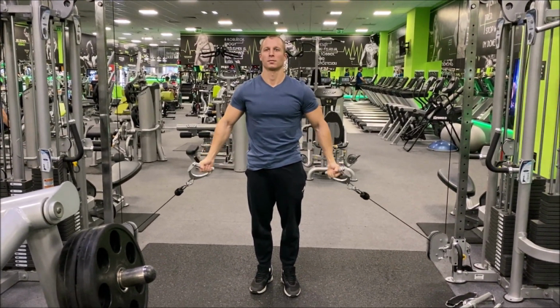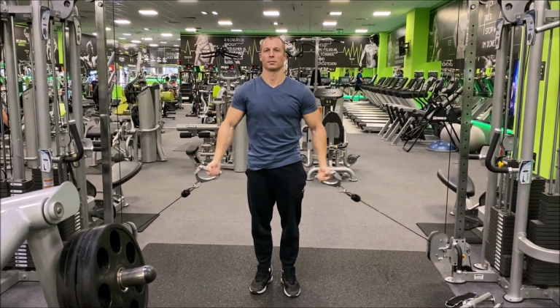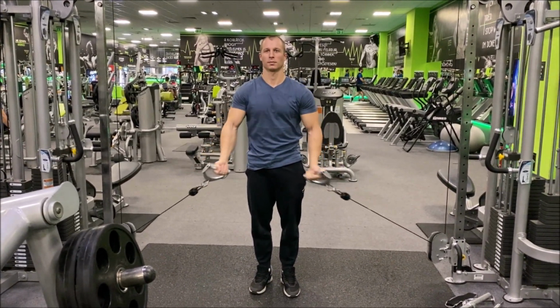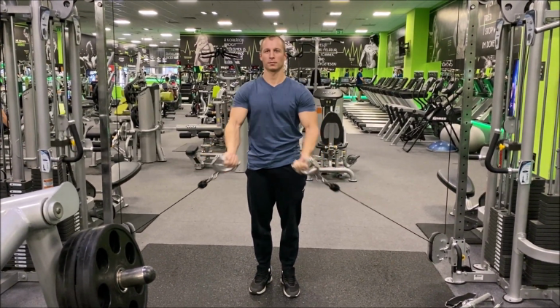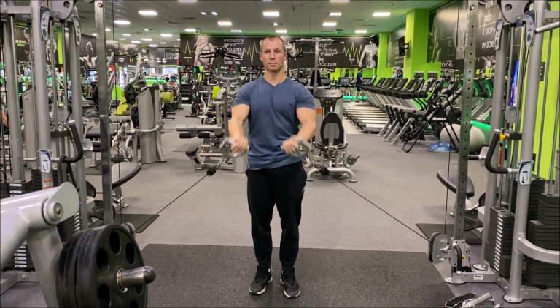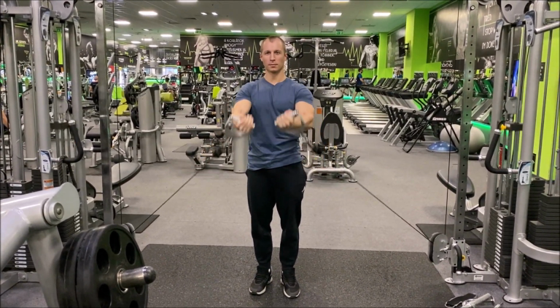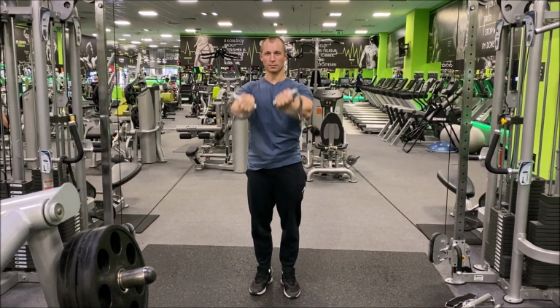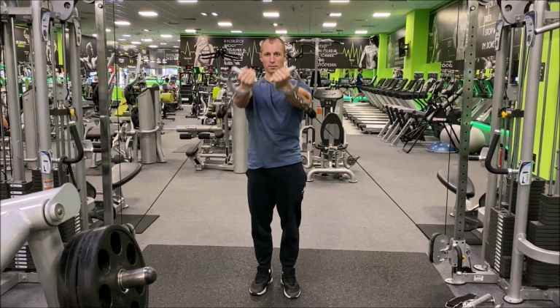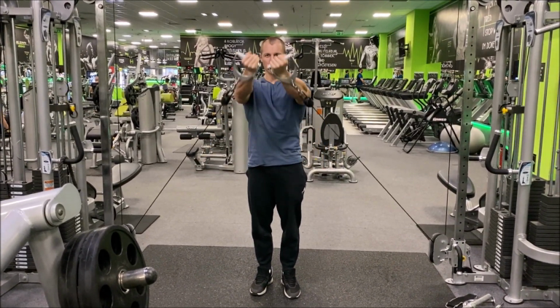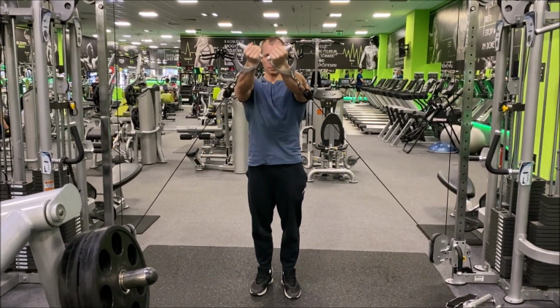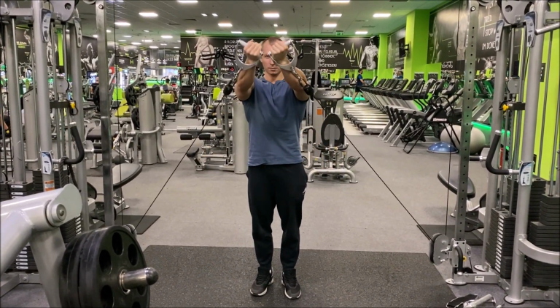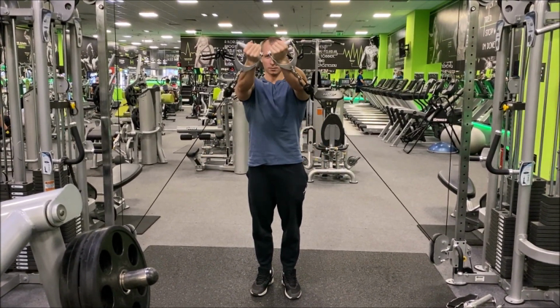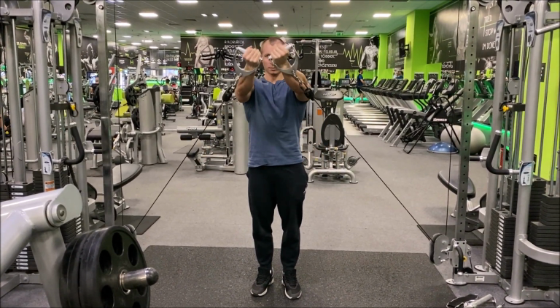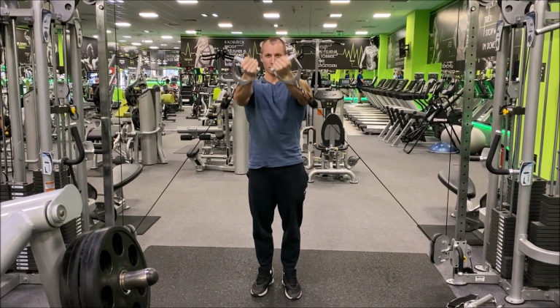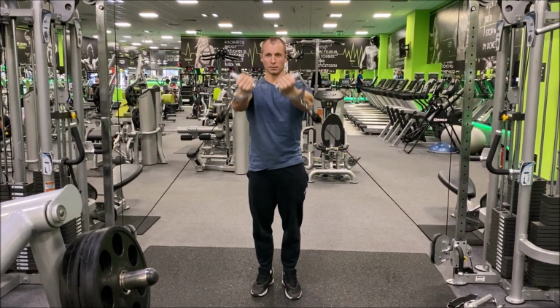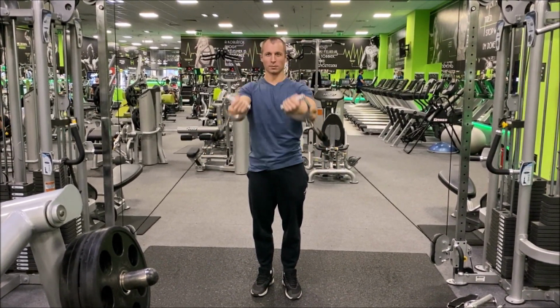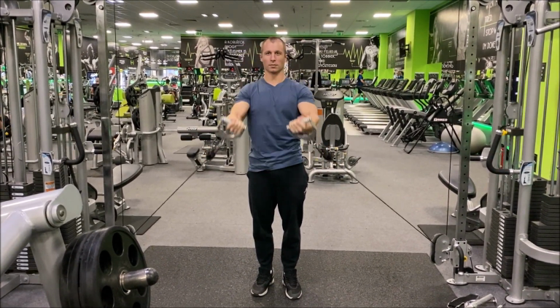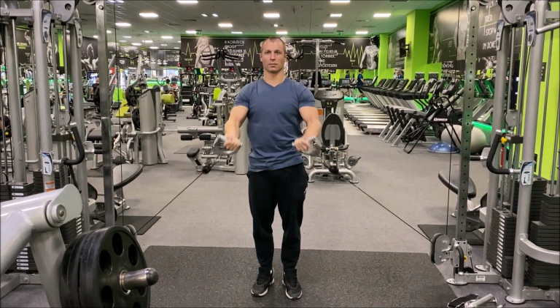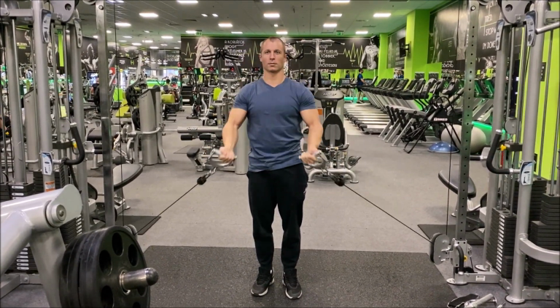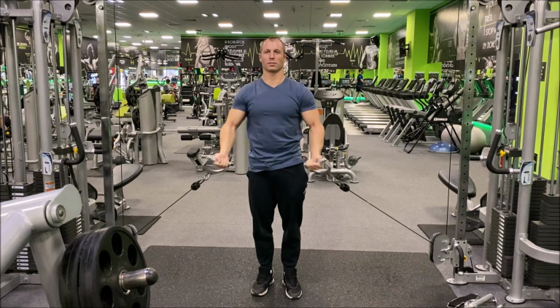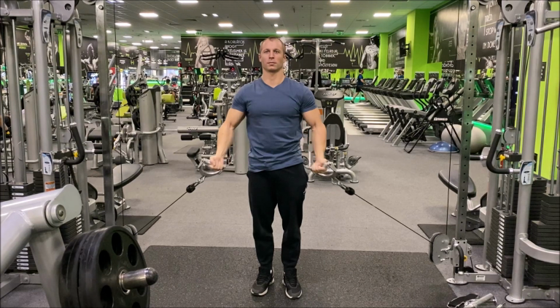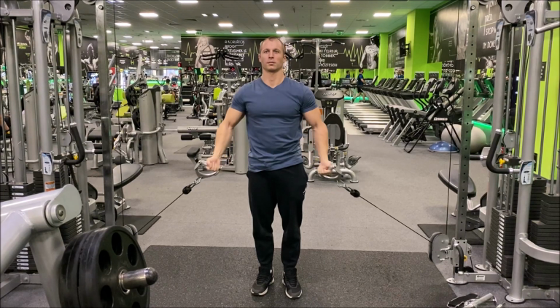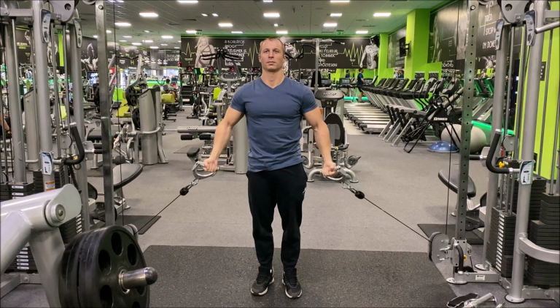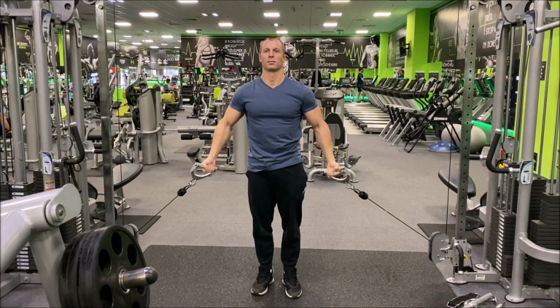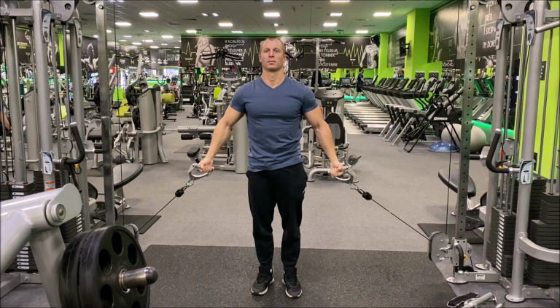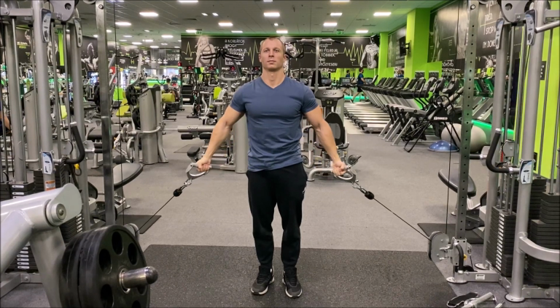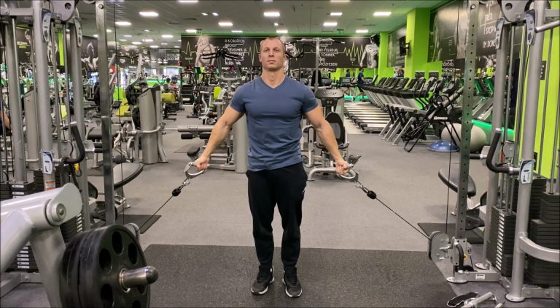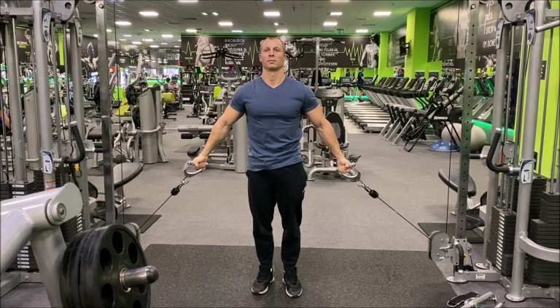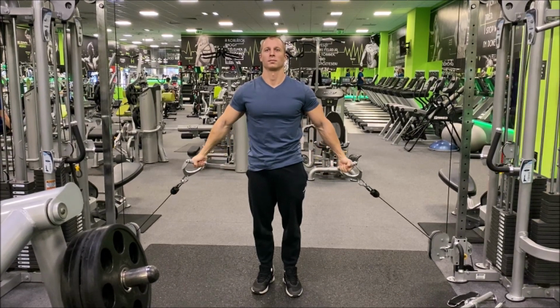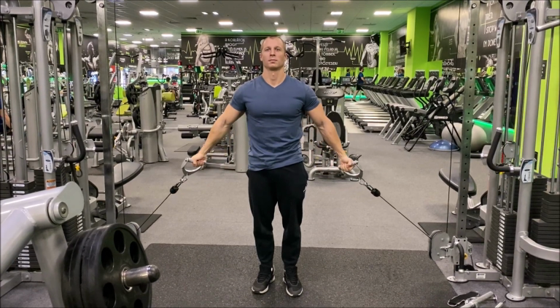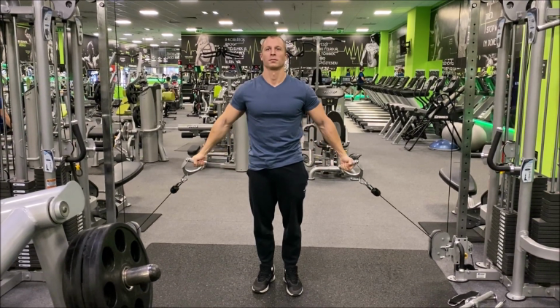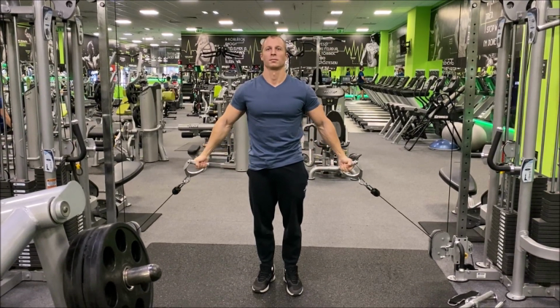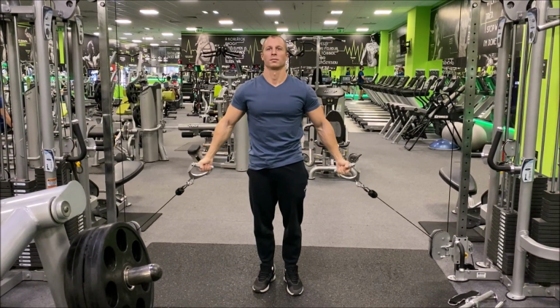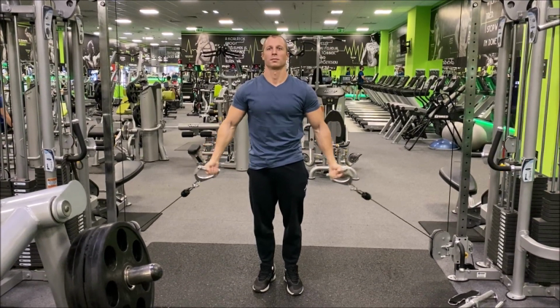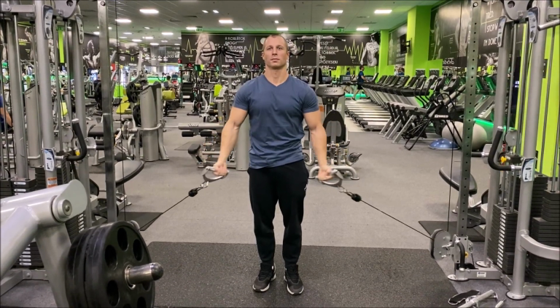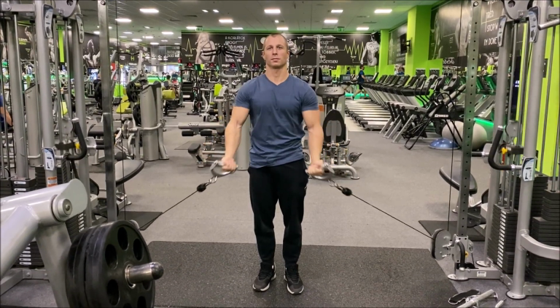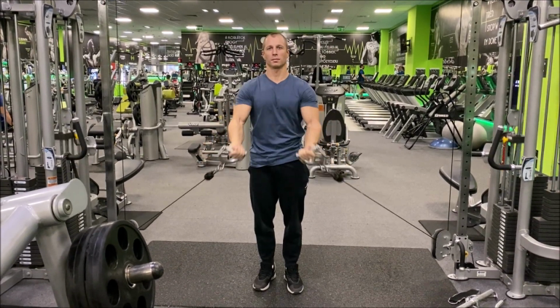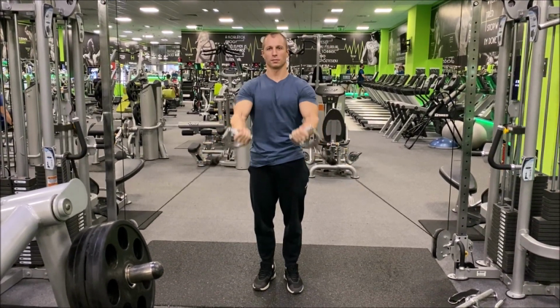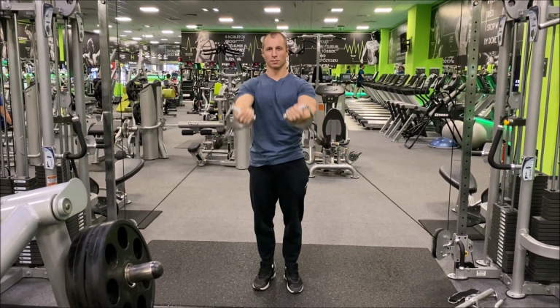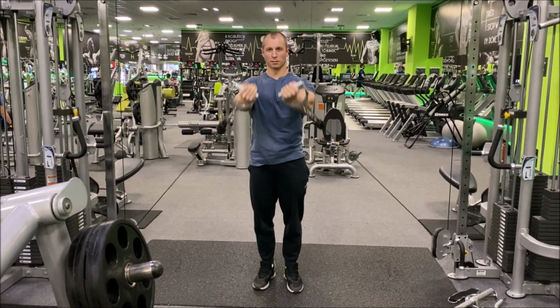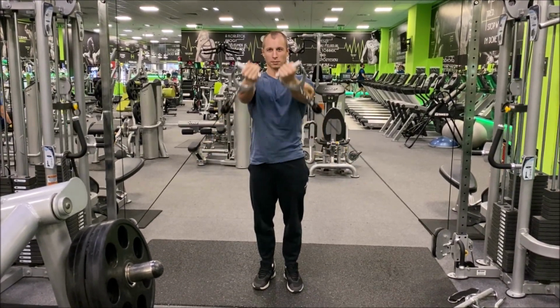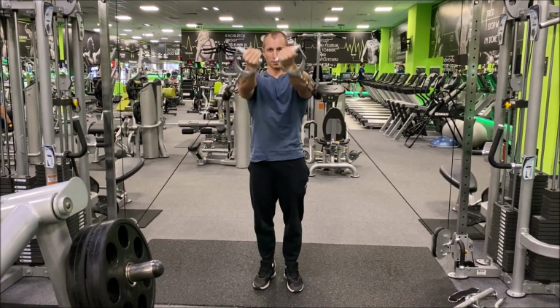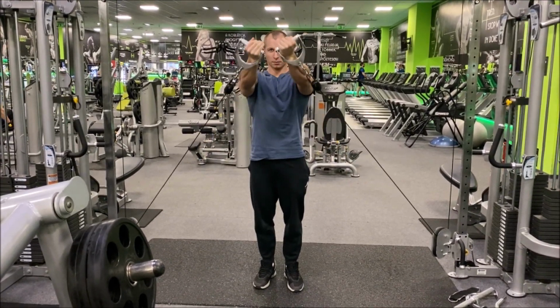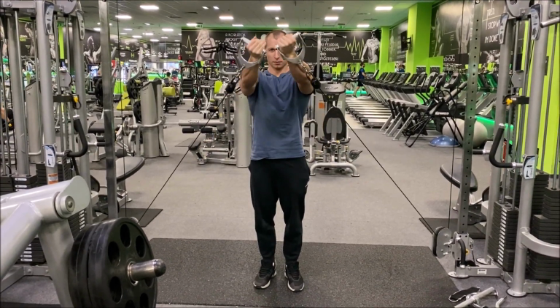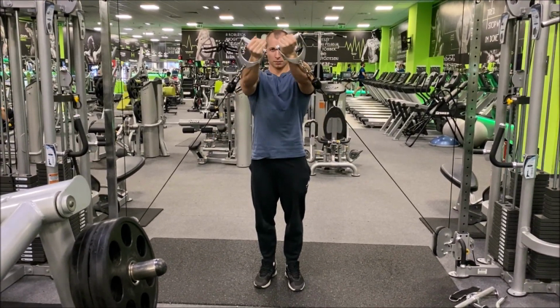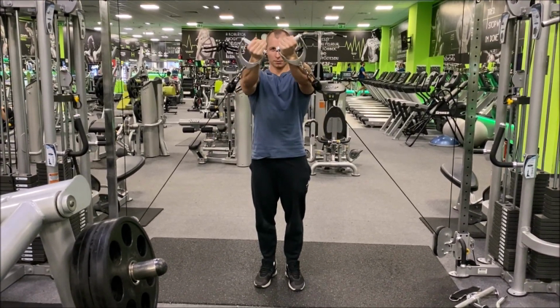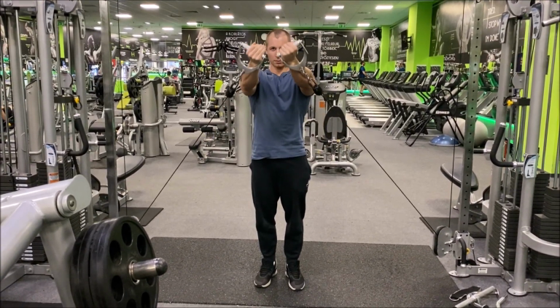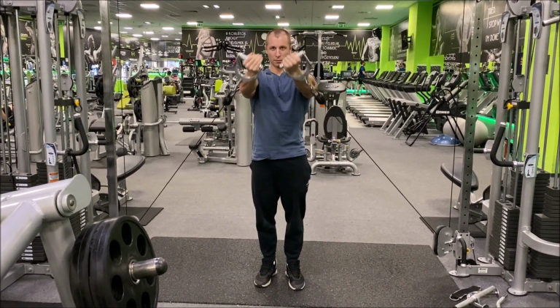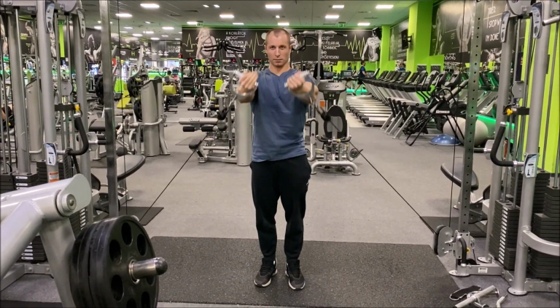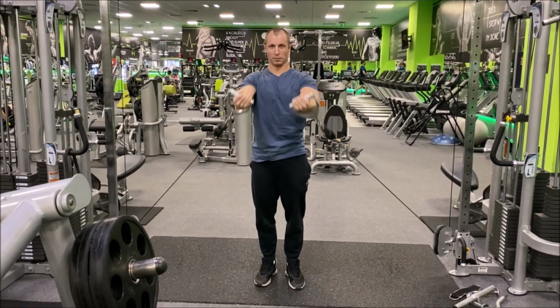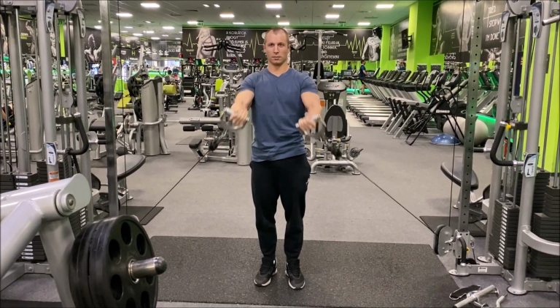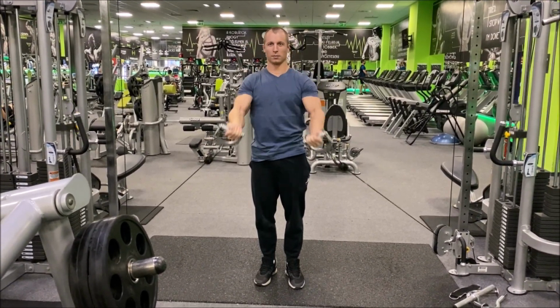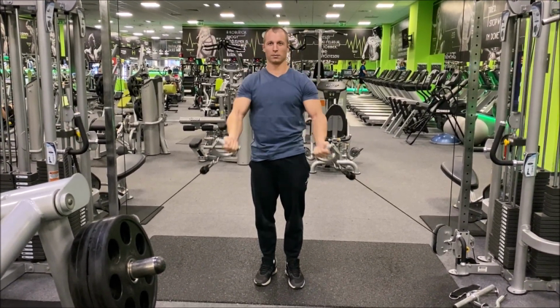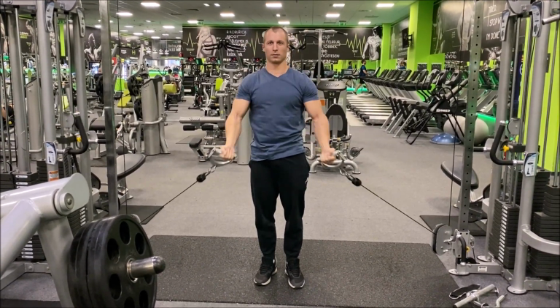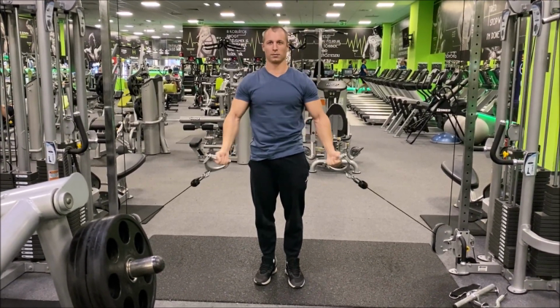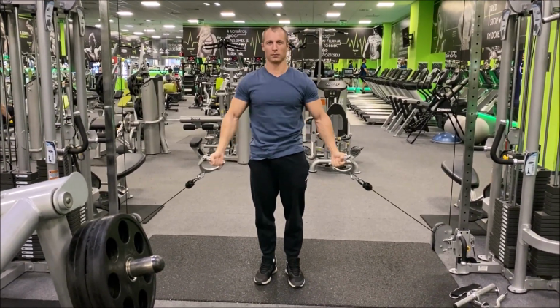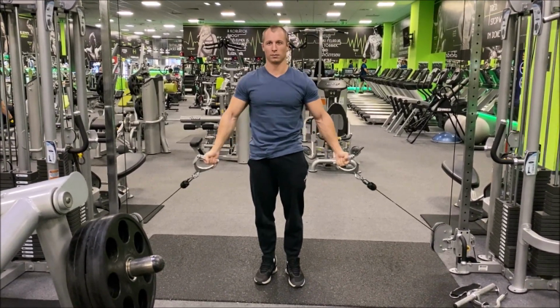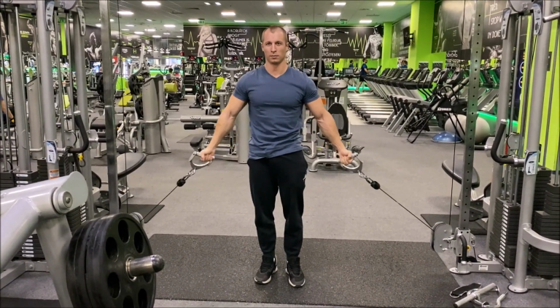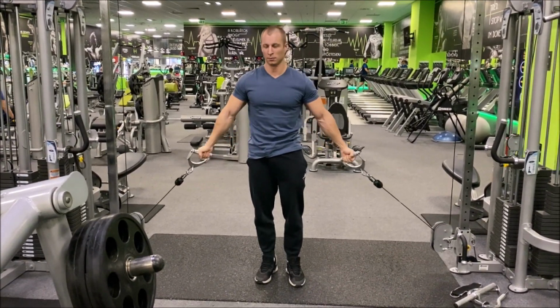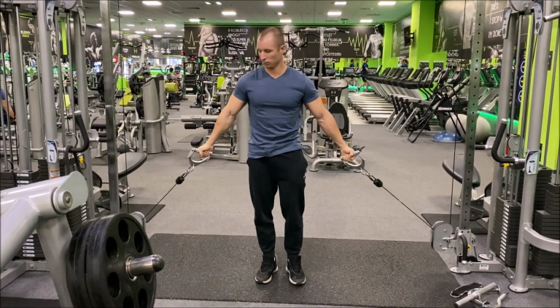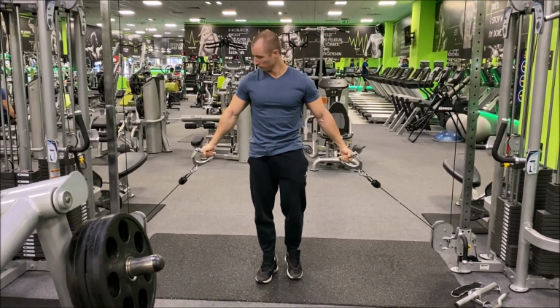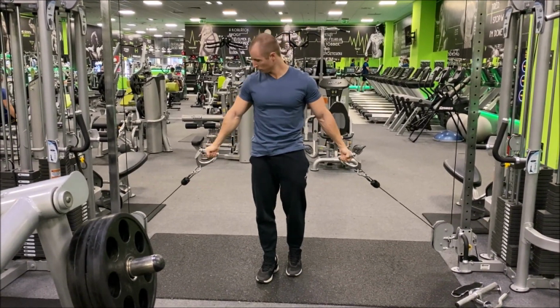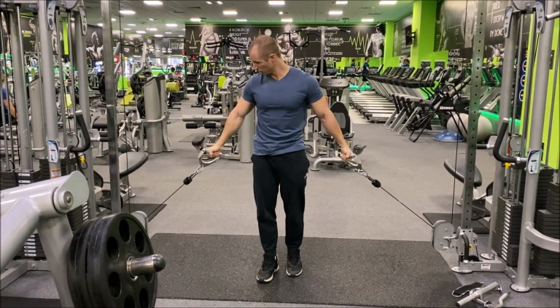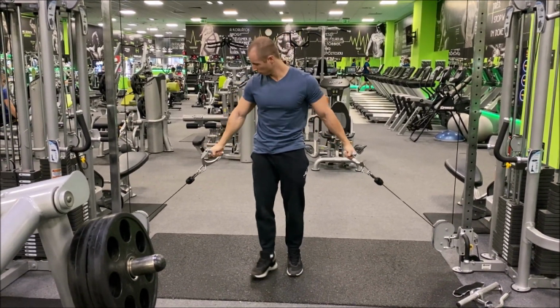Breathe in to engage your core, hold, then breathe out to drive your arms back, engaging the upper back muscles.